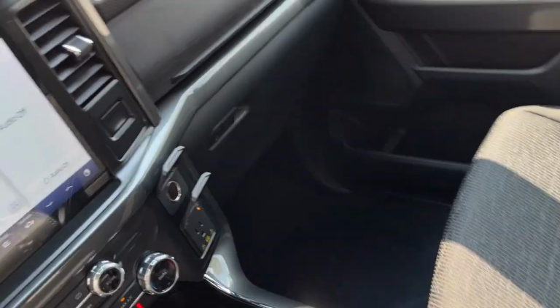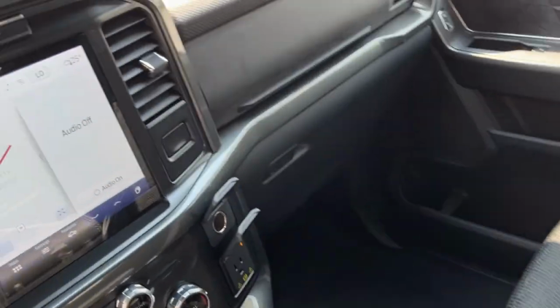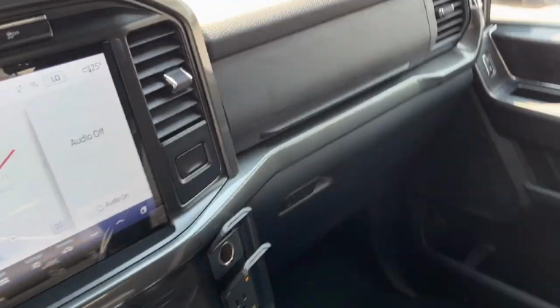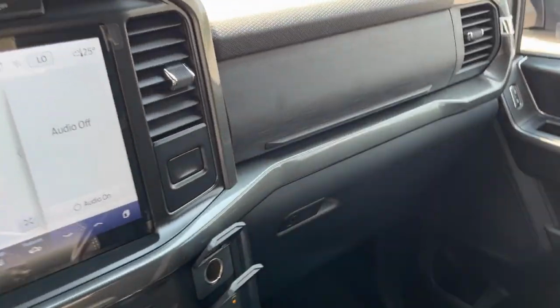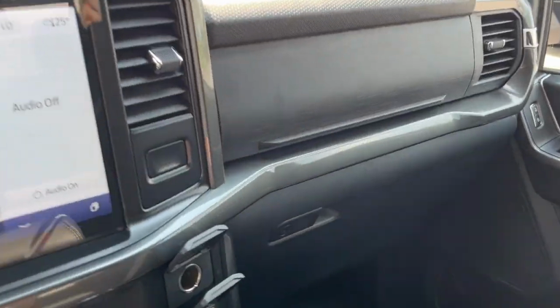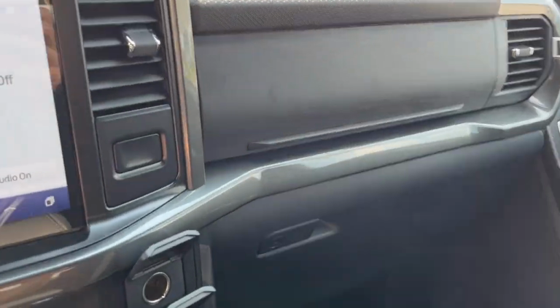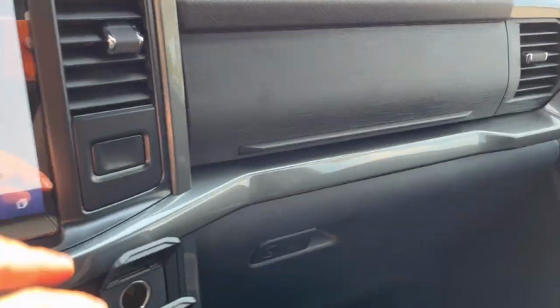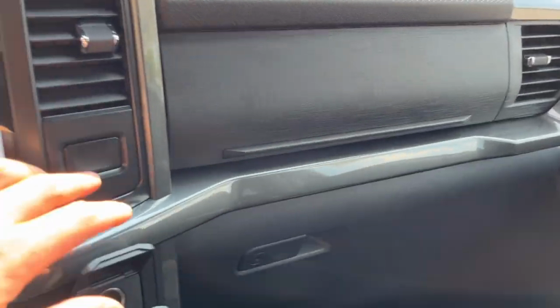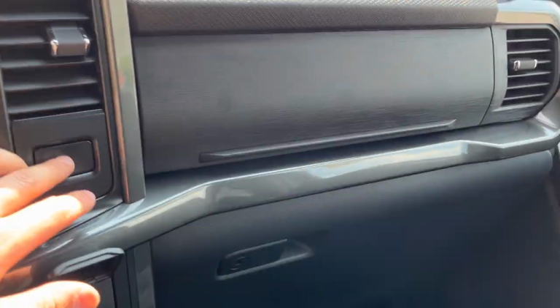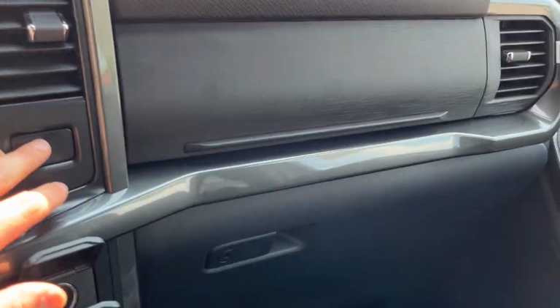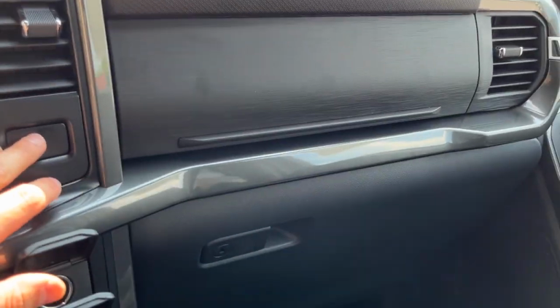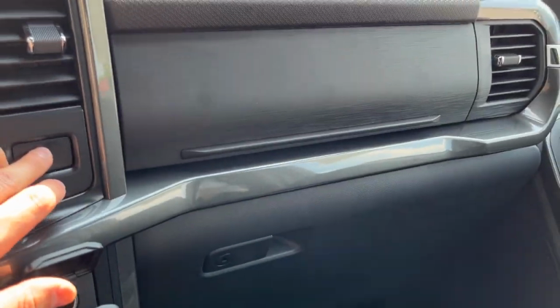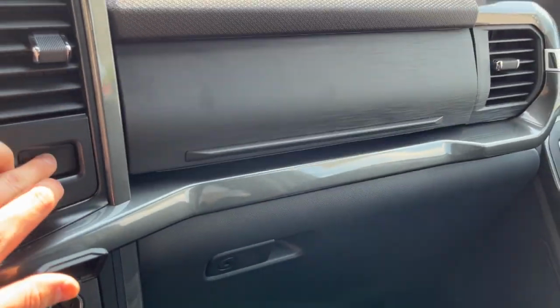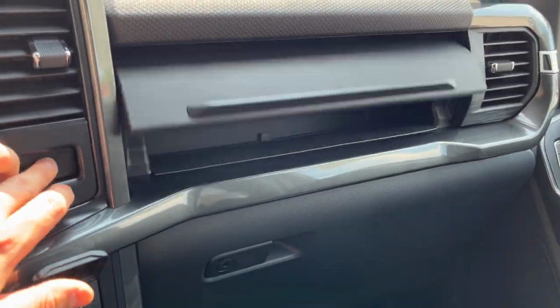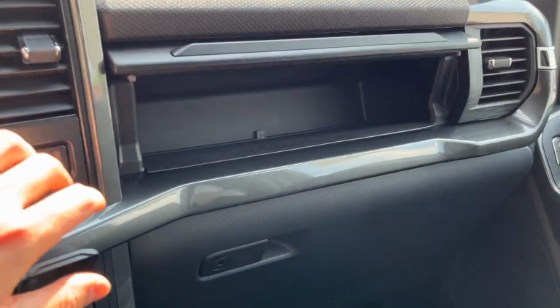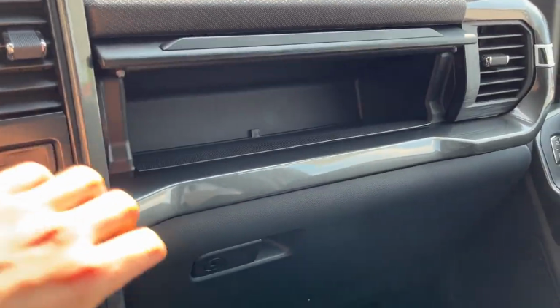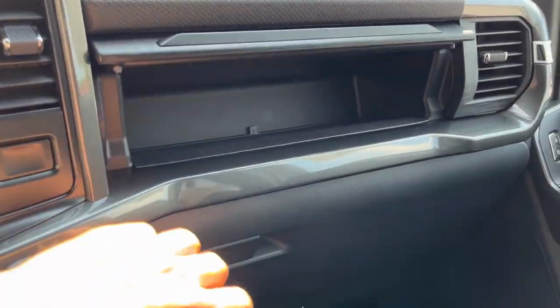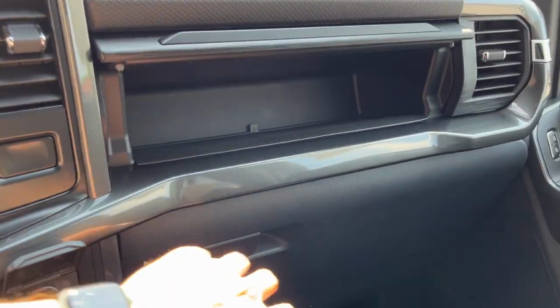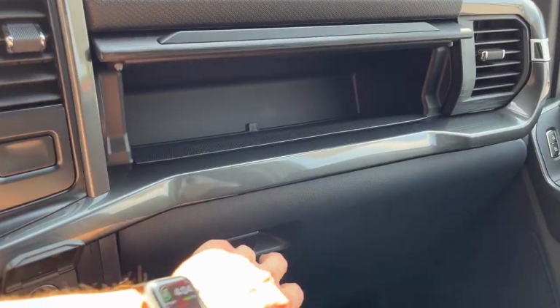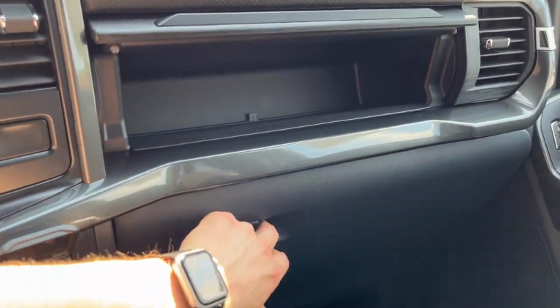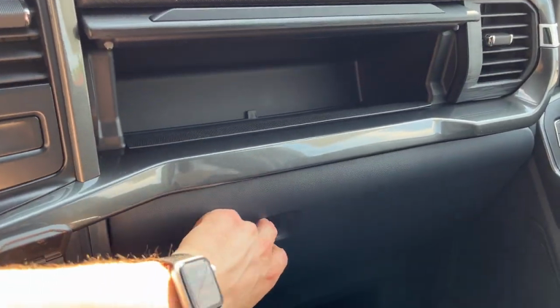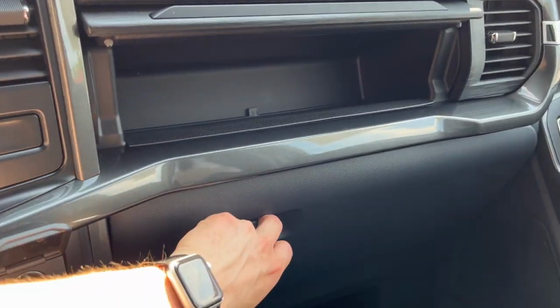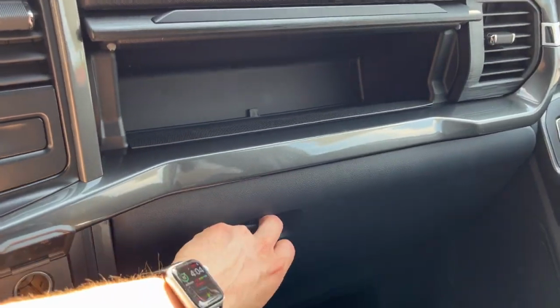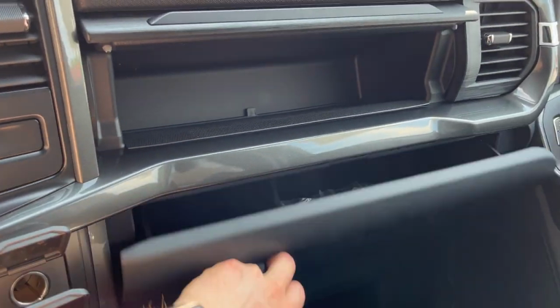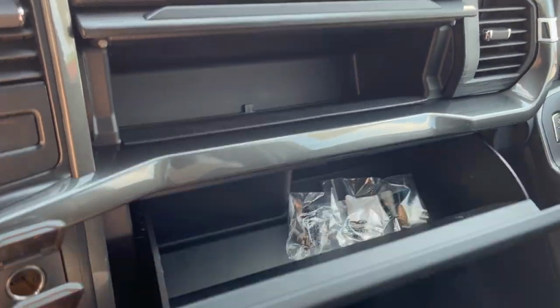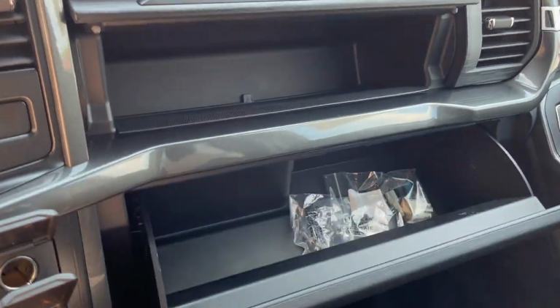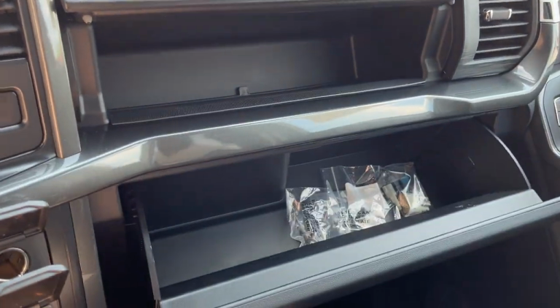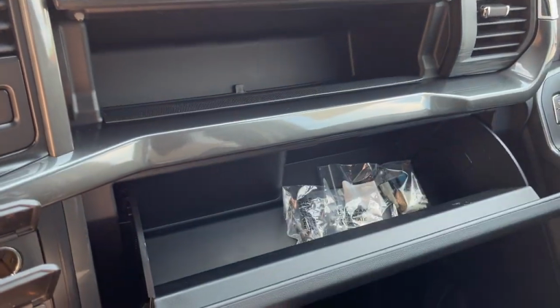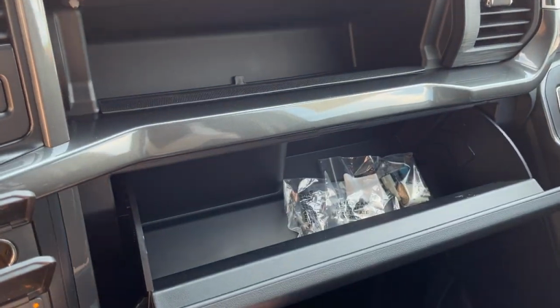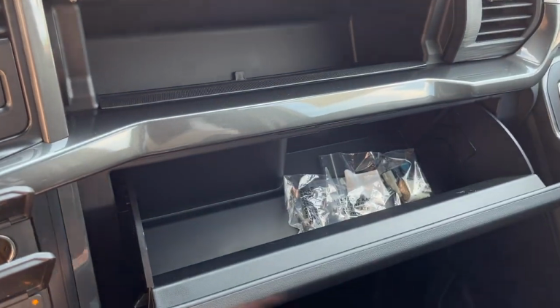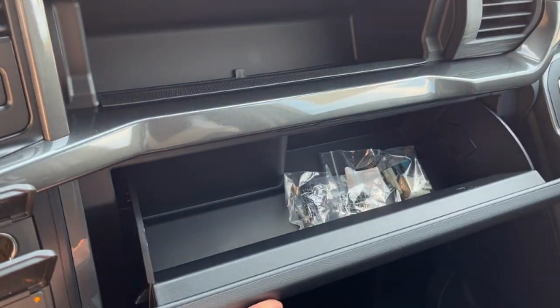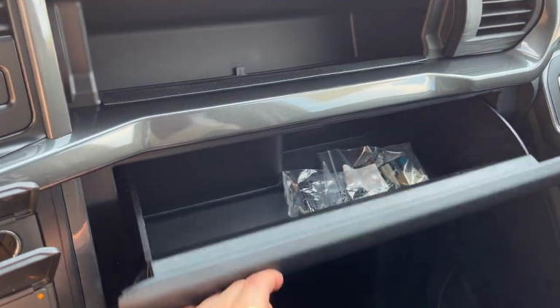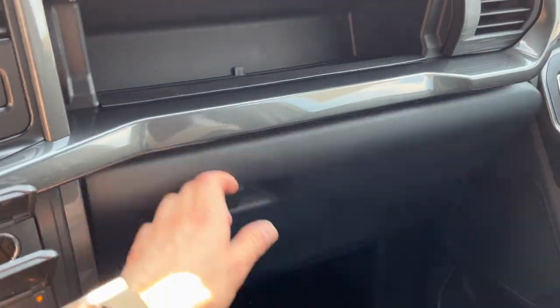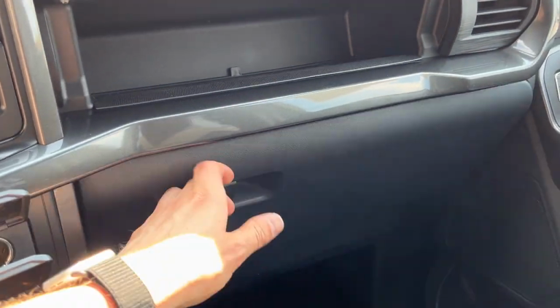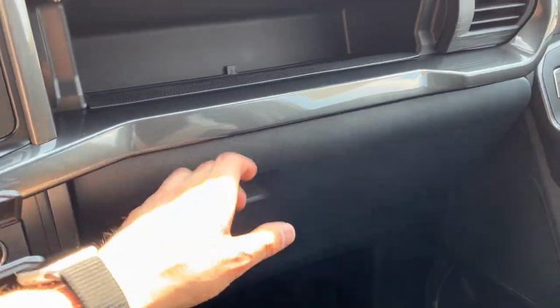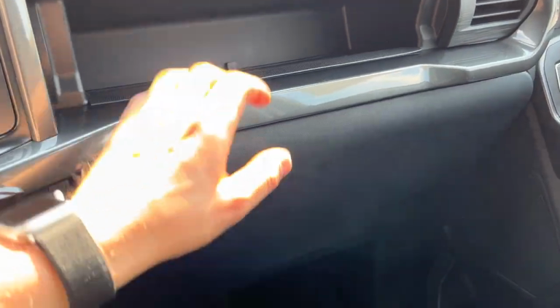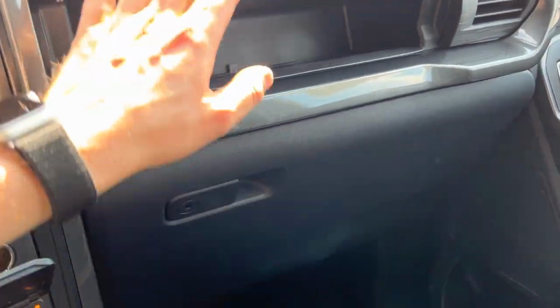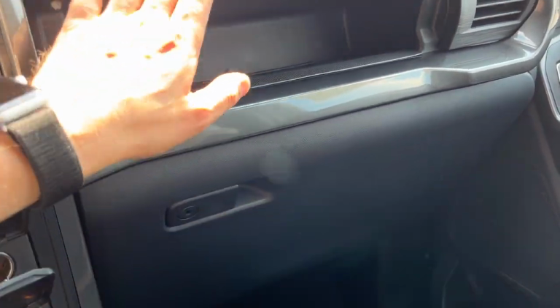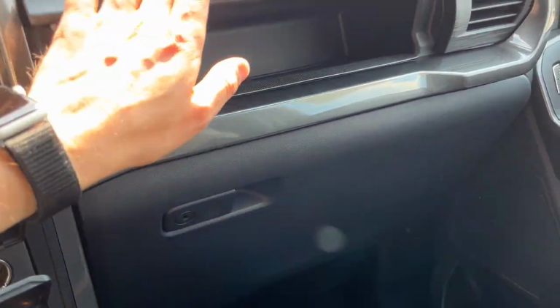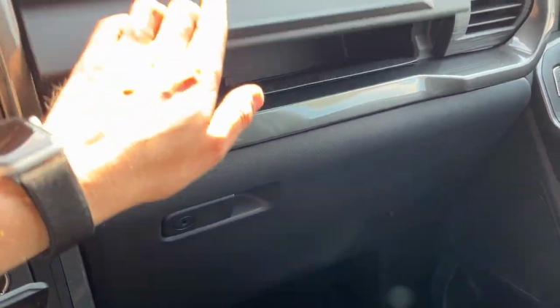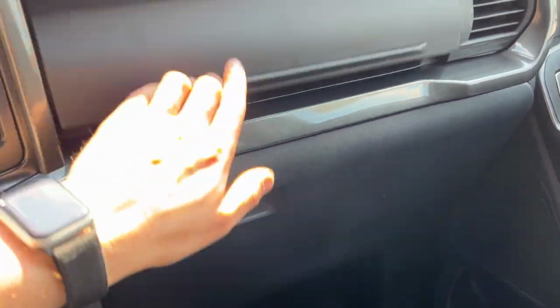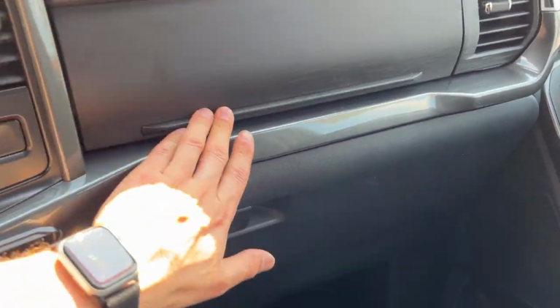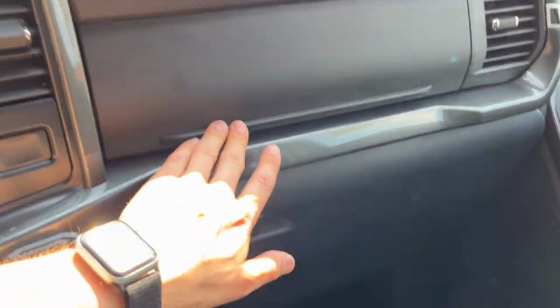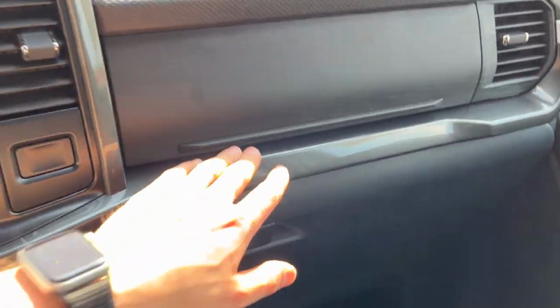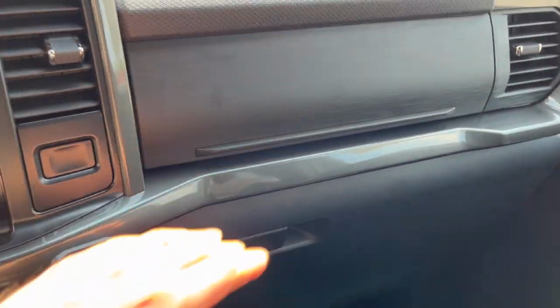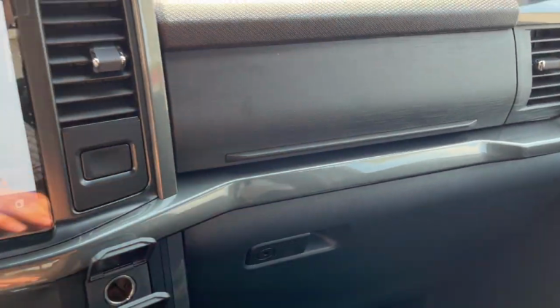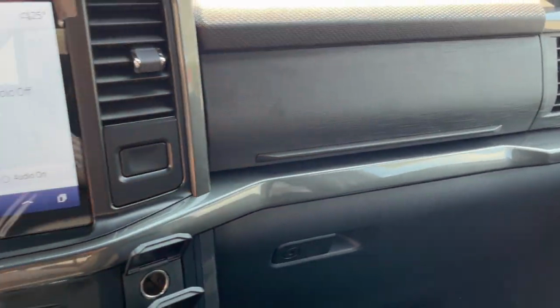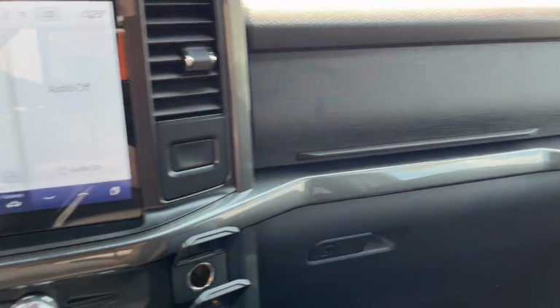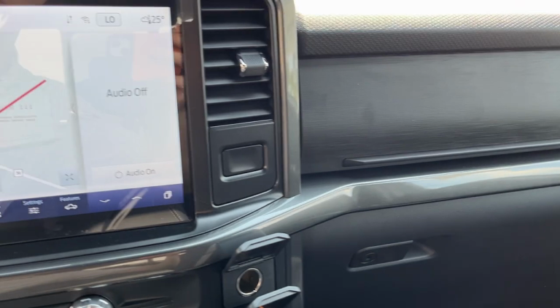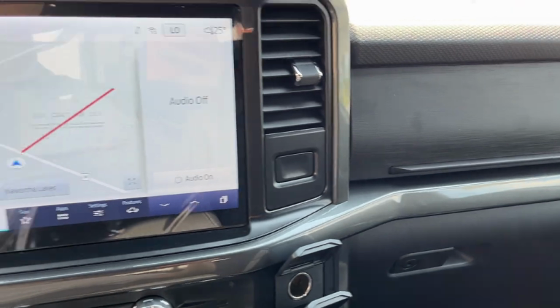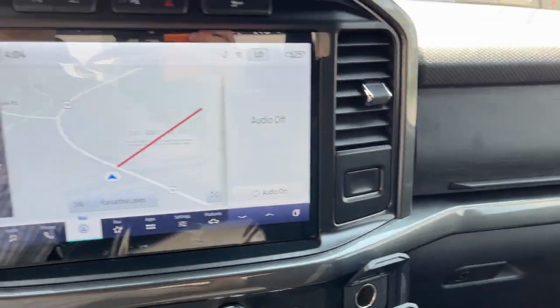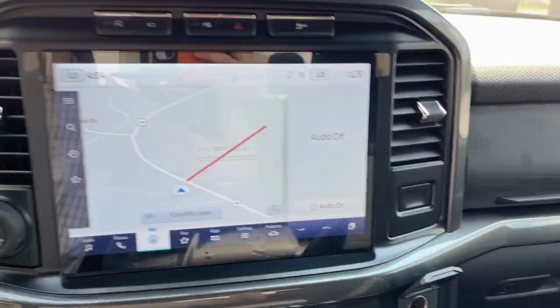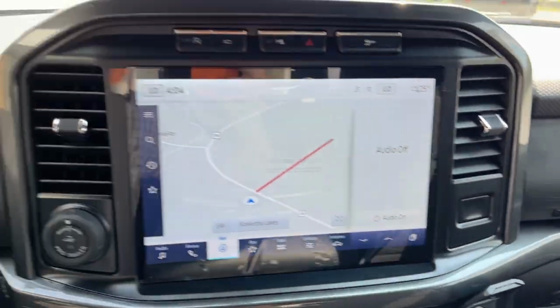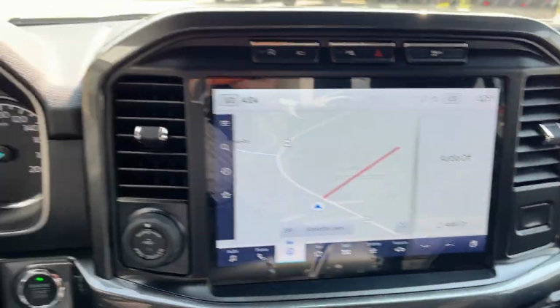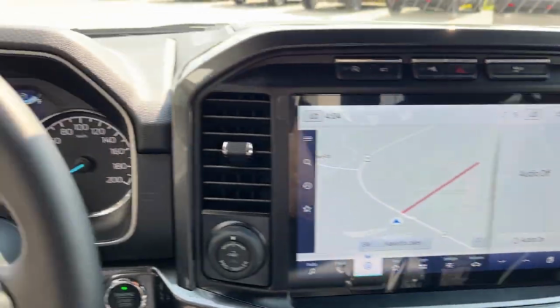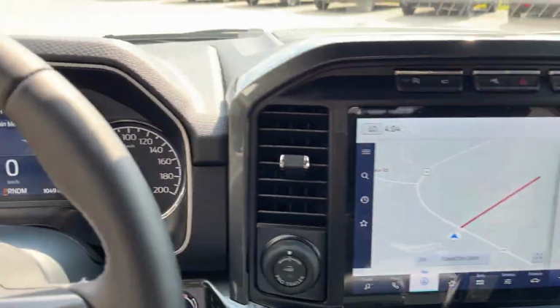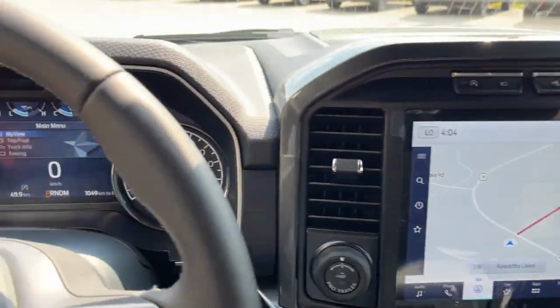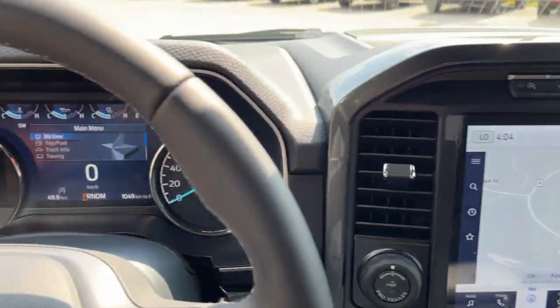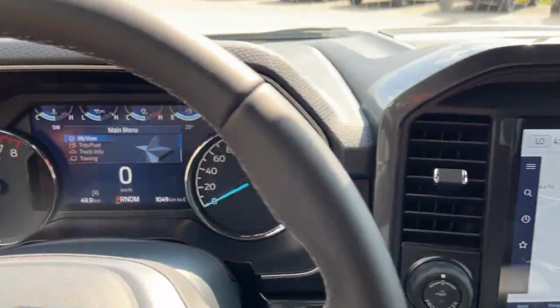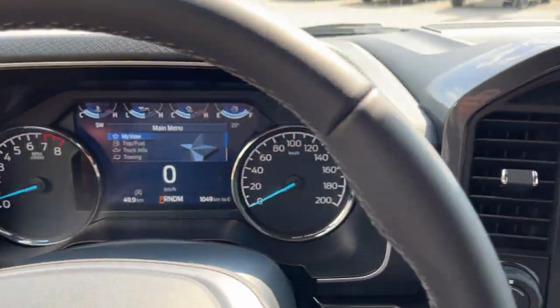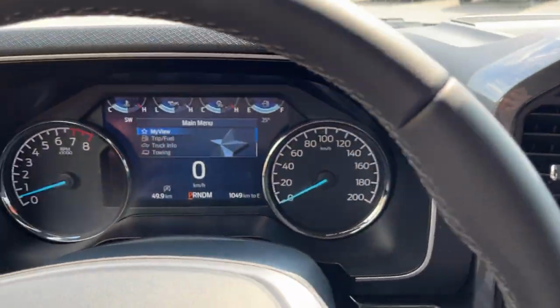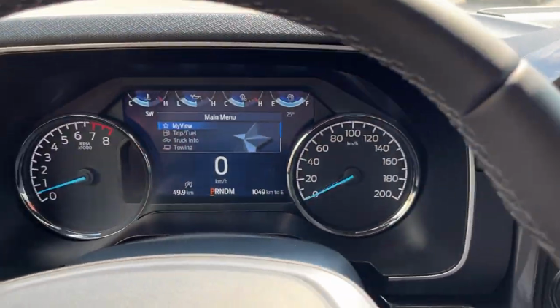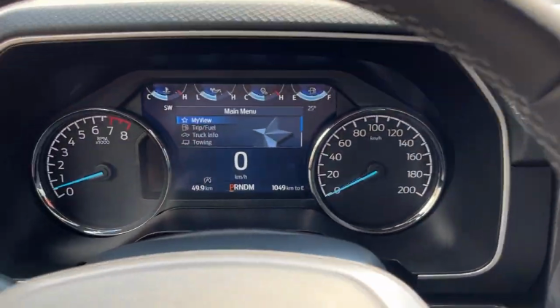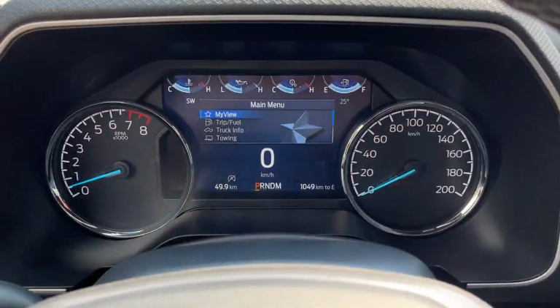You have more storage above the glove box and in the lockable glove box itself. So a really nicely equipped truck all the way around.